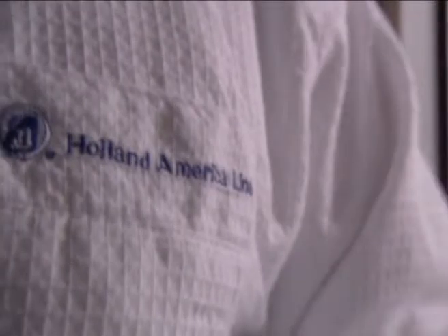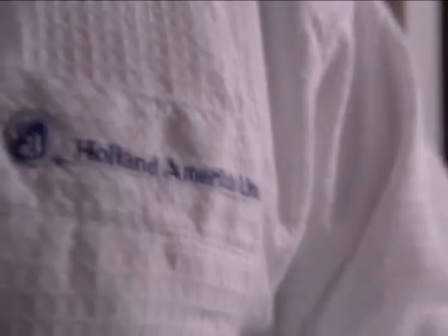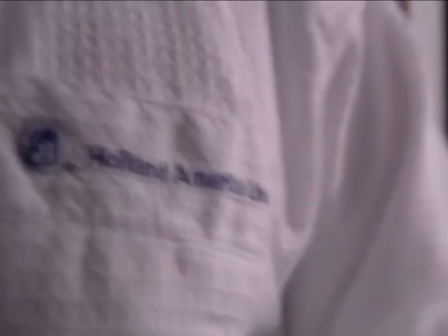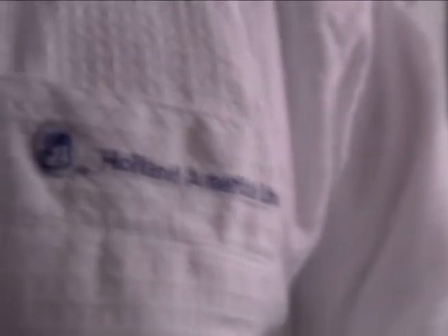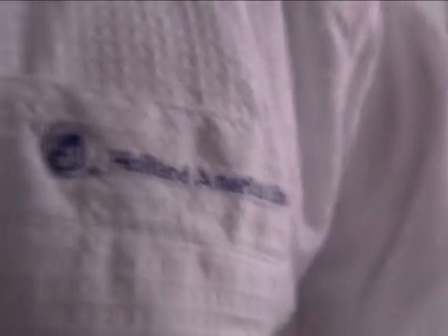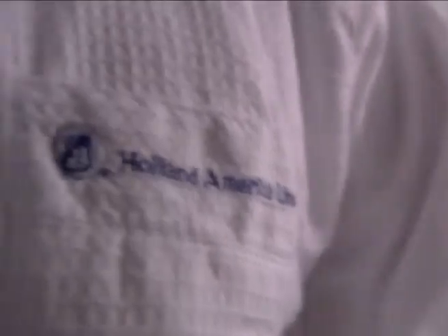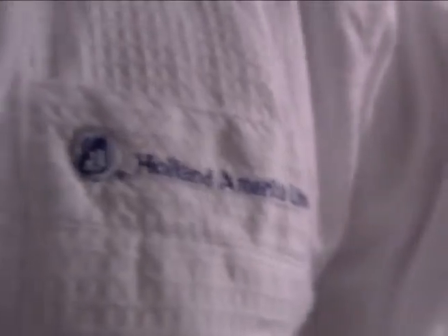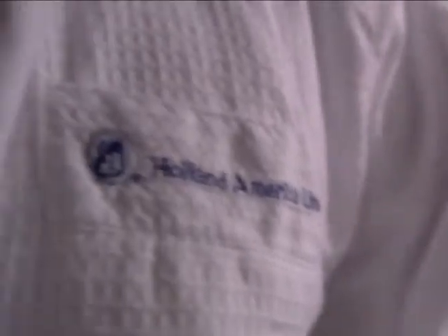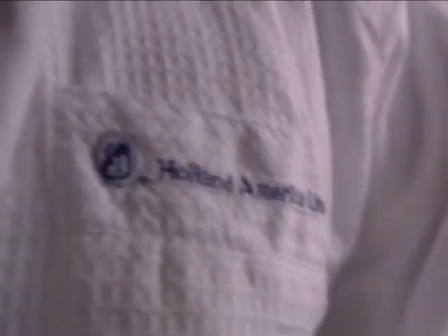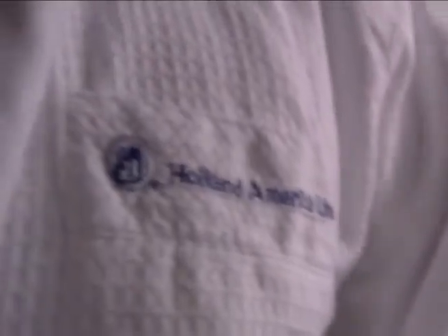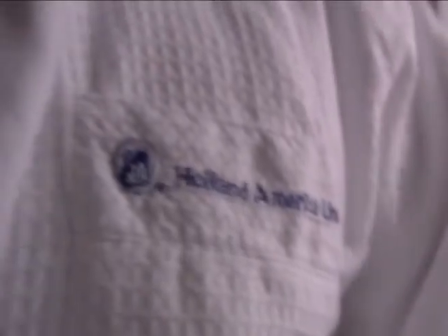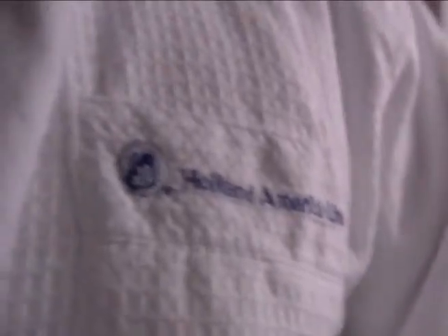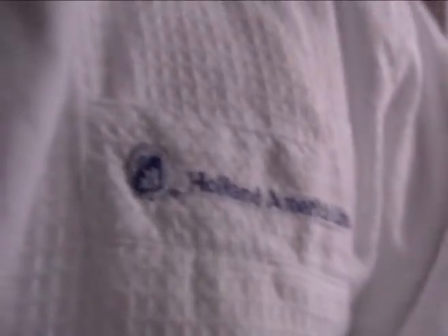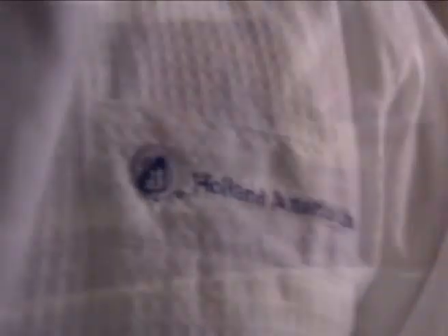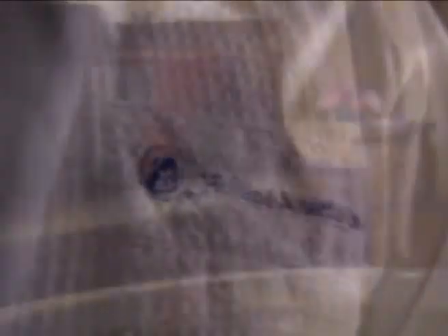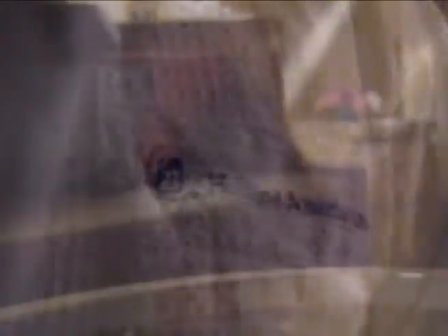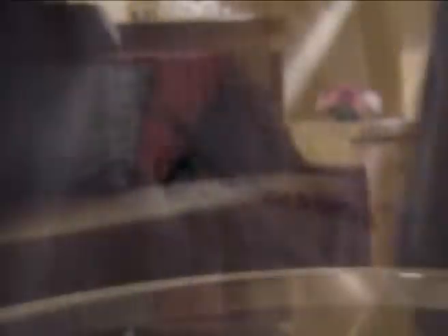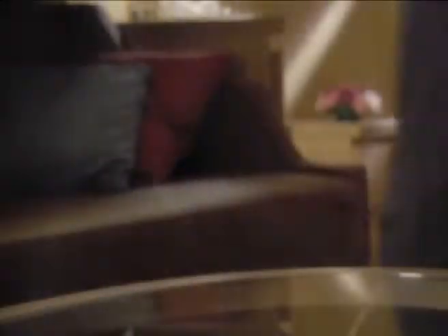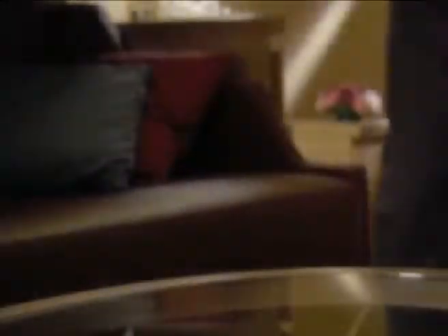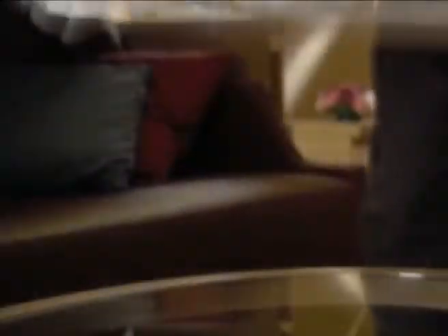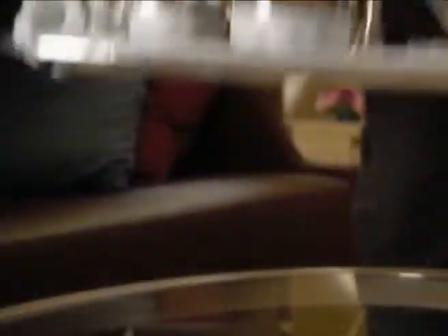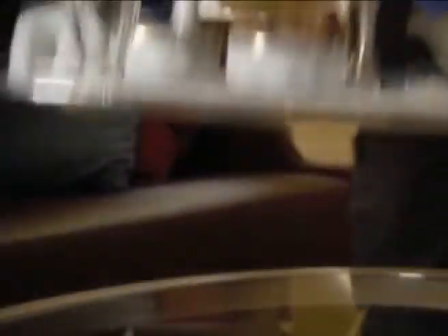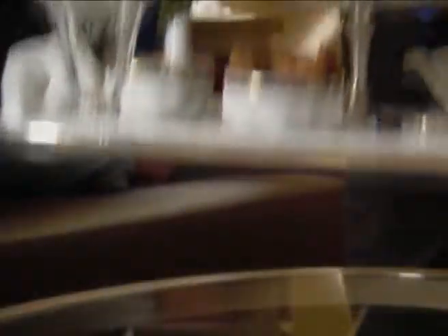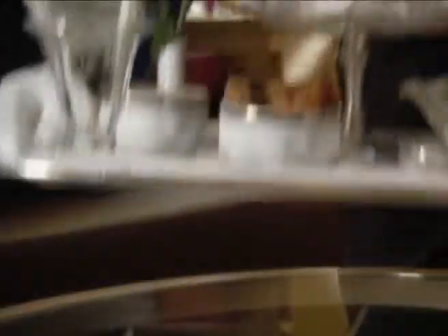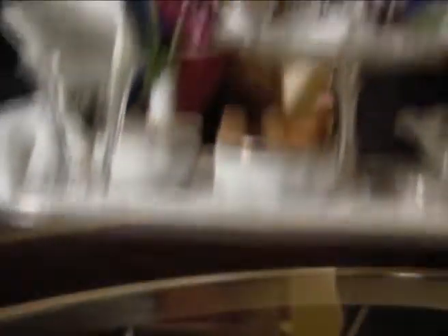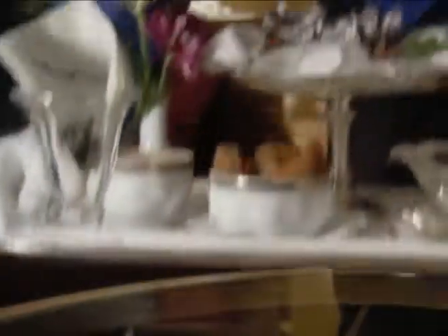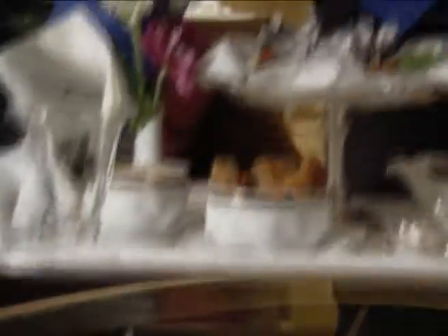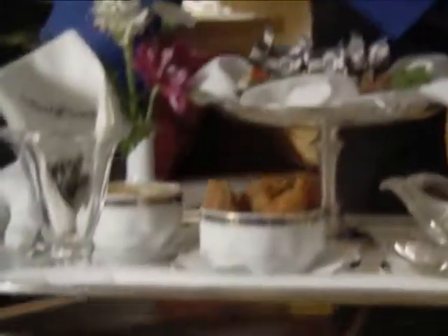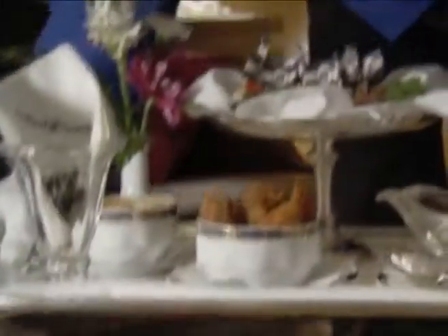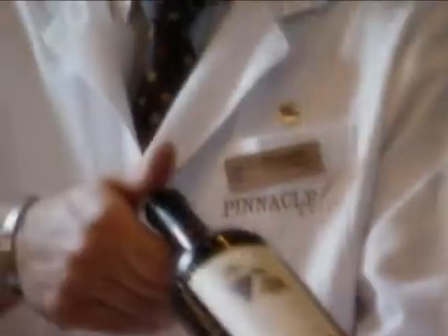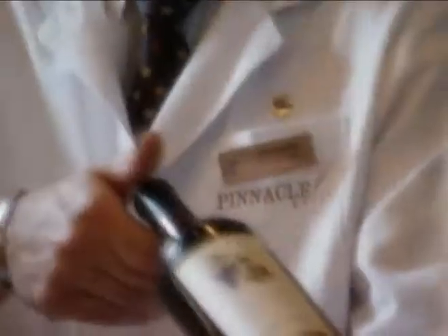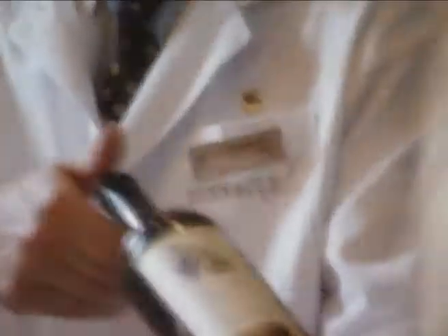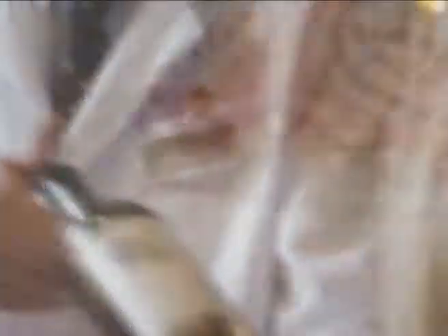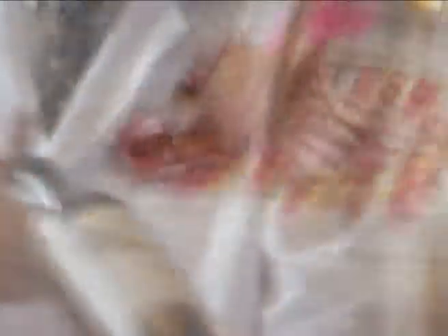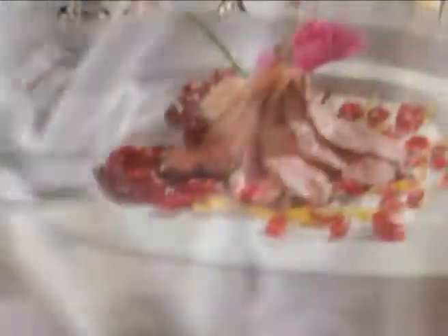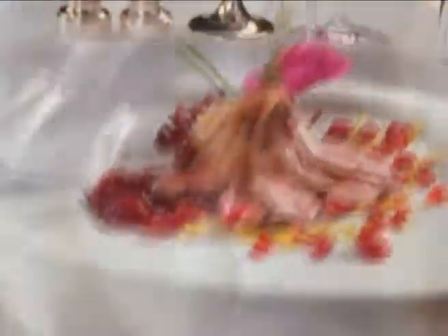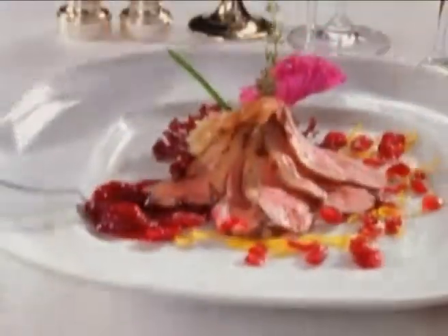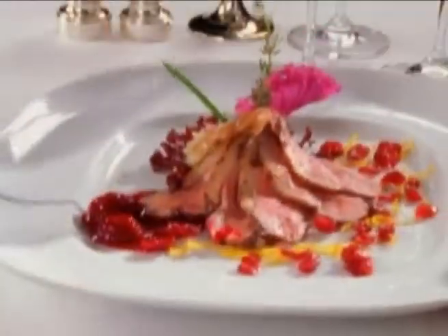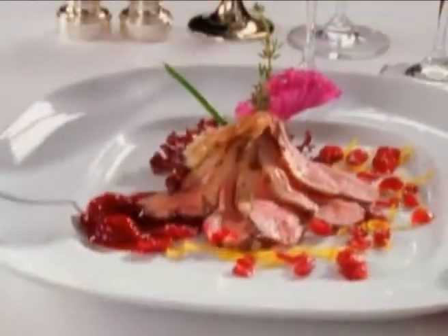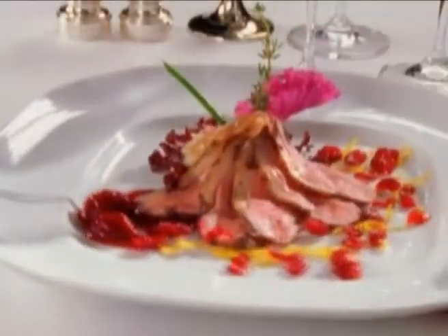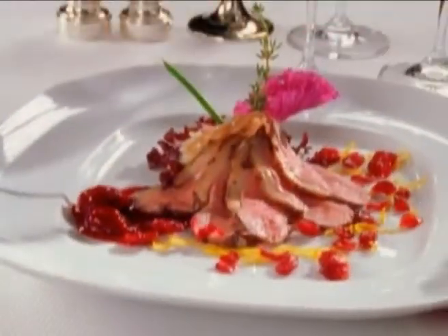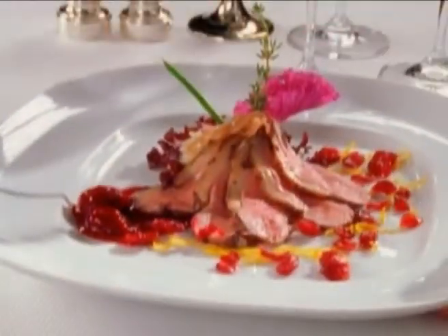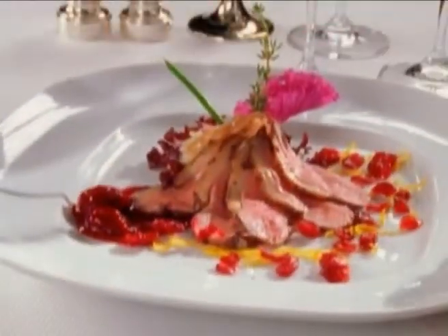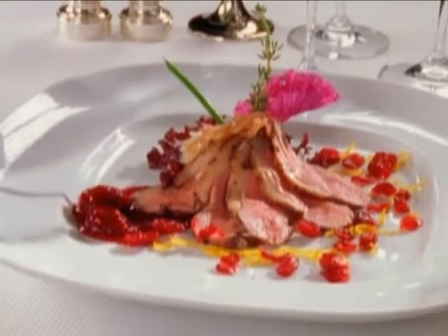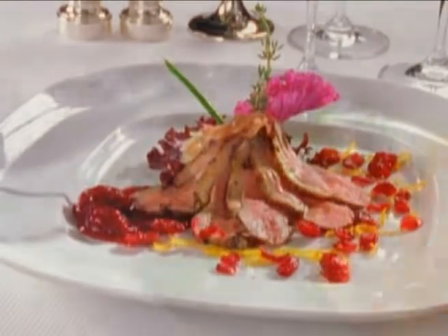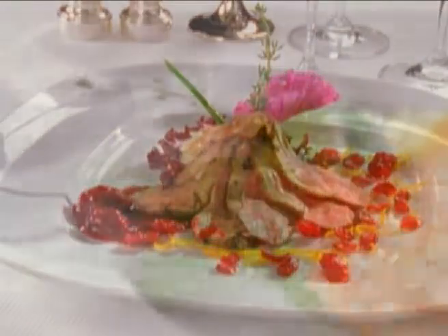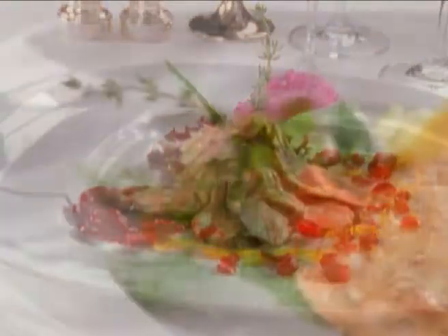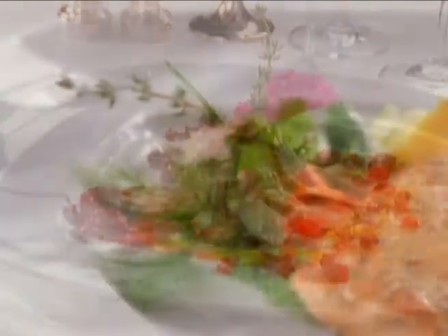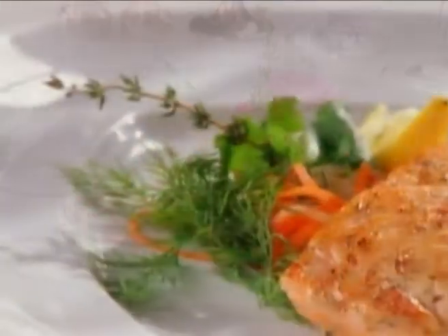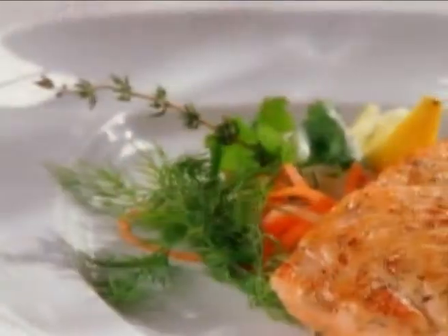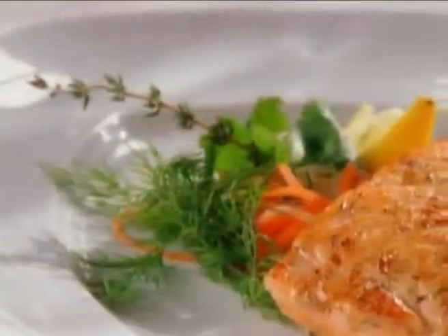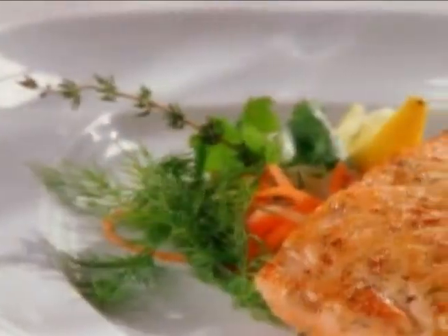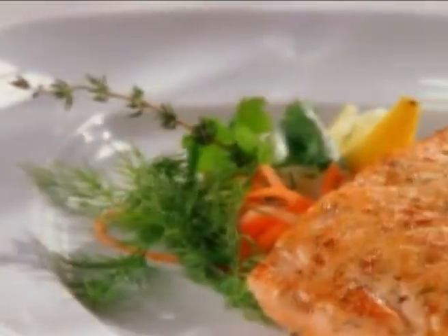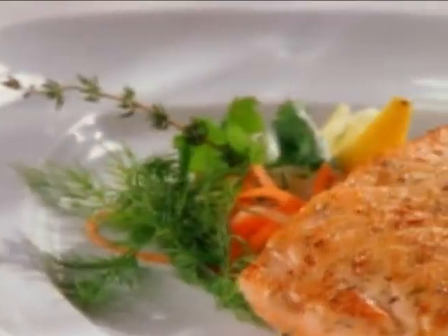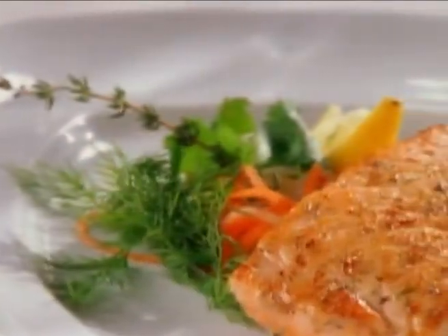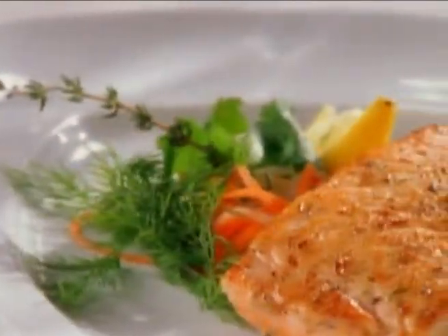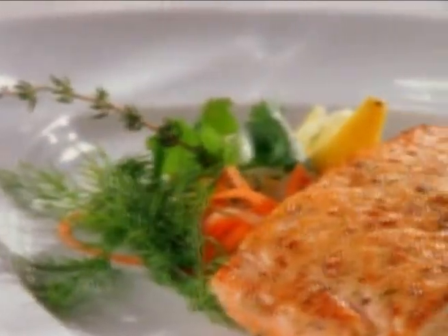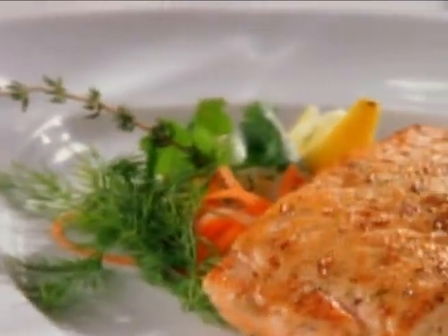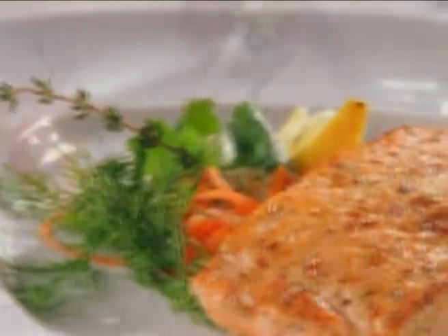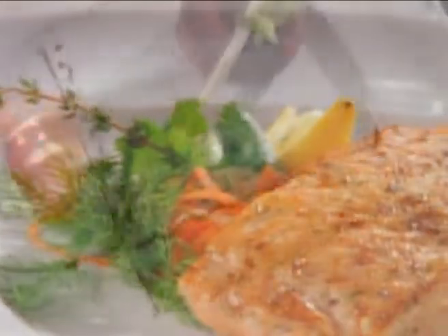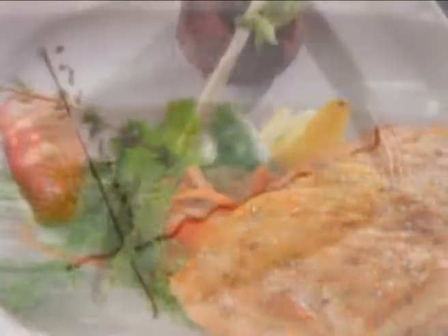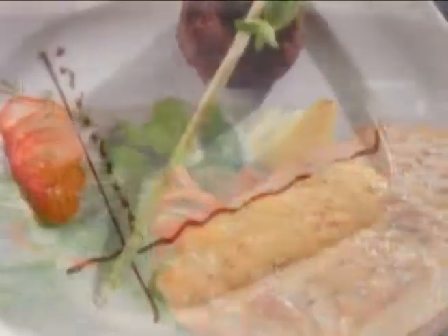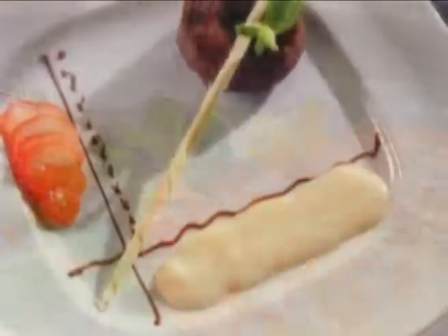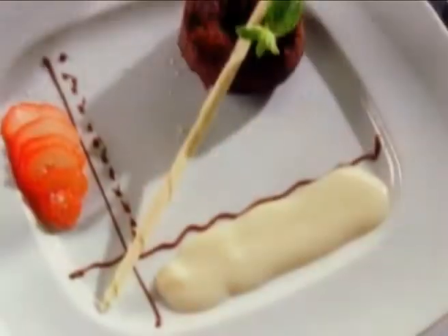The Eurodom radiates elegance and luxury. From enrichment programs to white glove service and five-star cuisine, you'll find the Eurodom to be a welcome surprise at every turn.